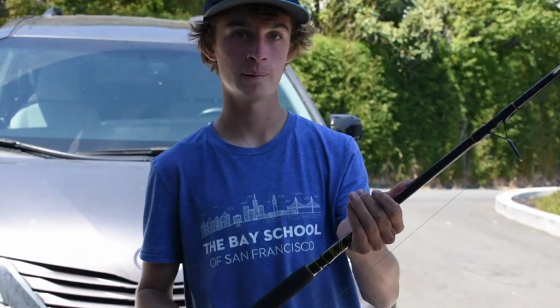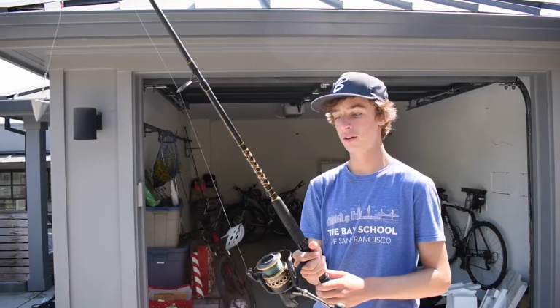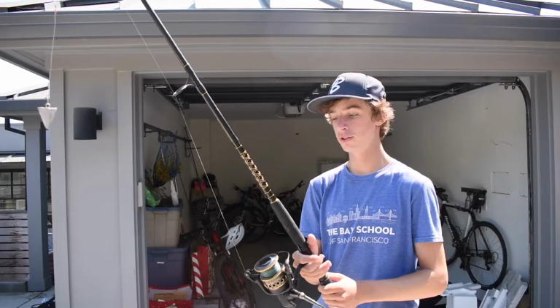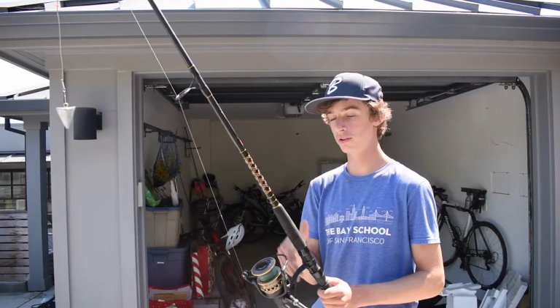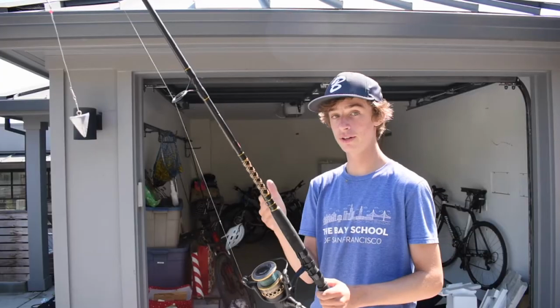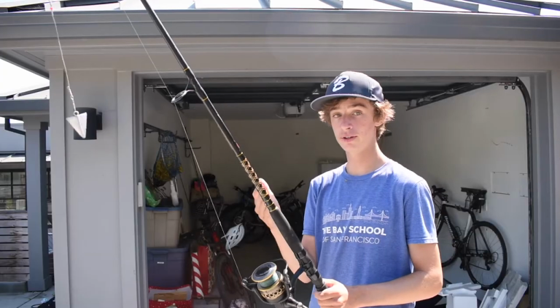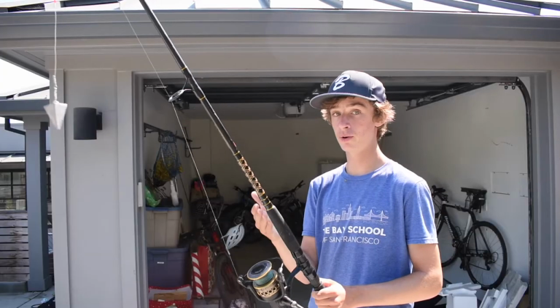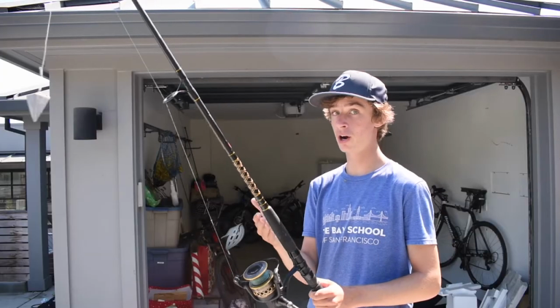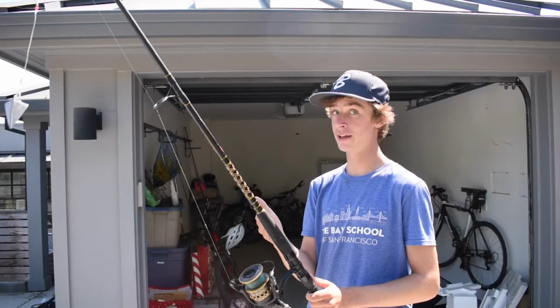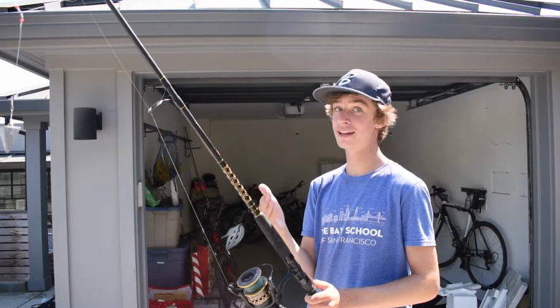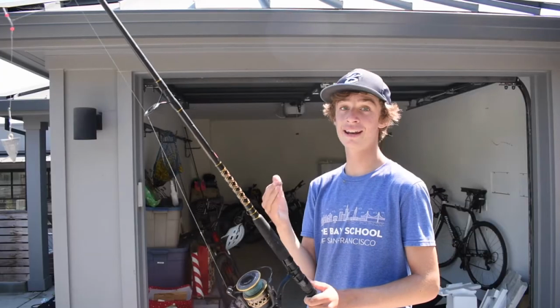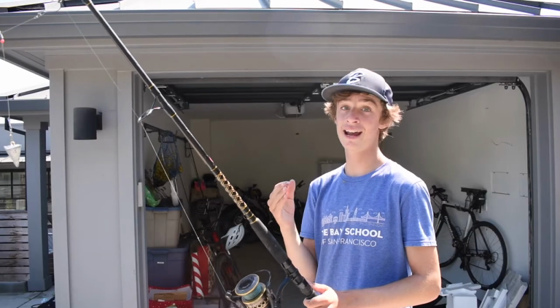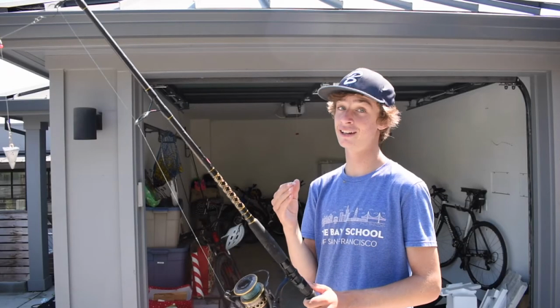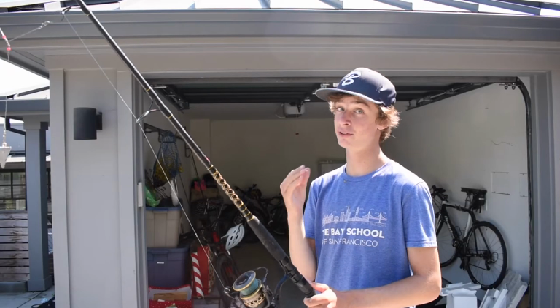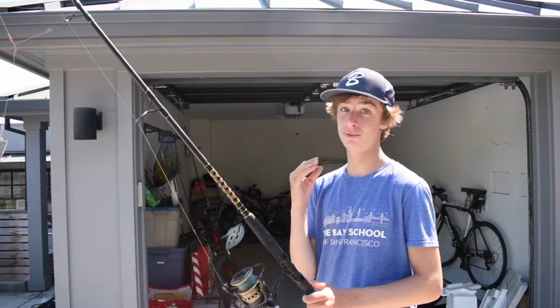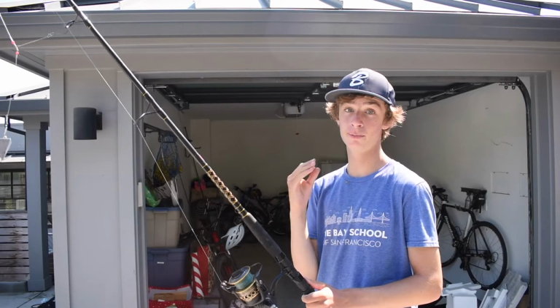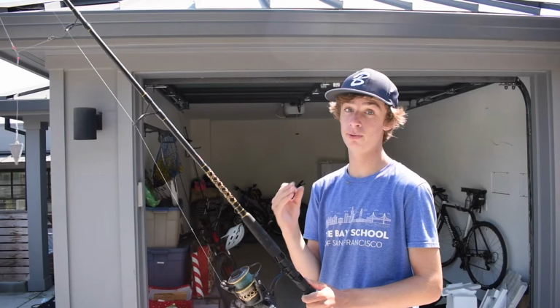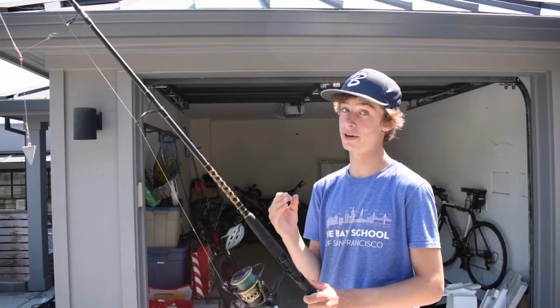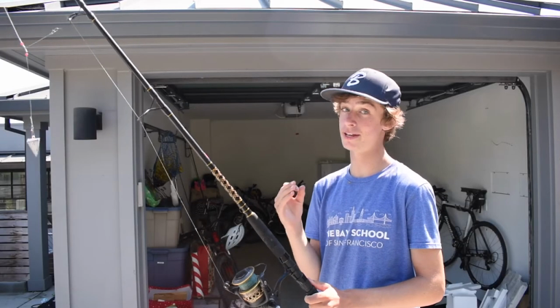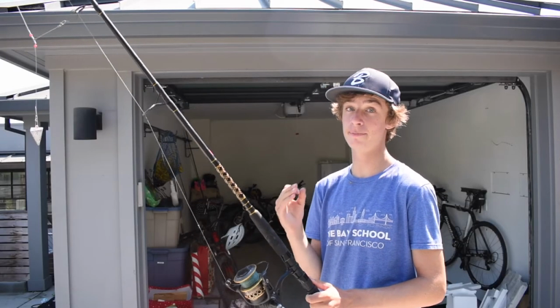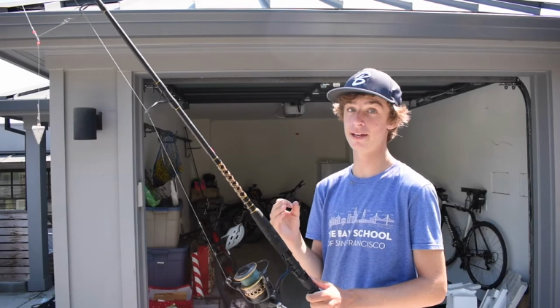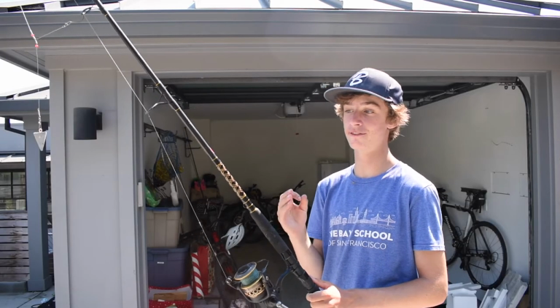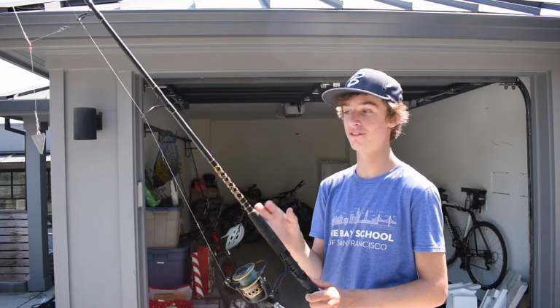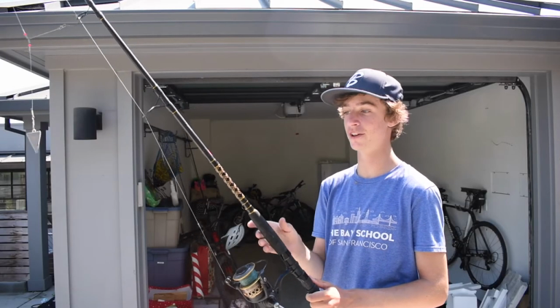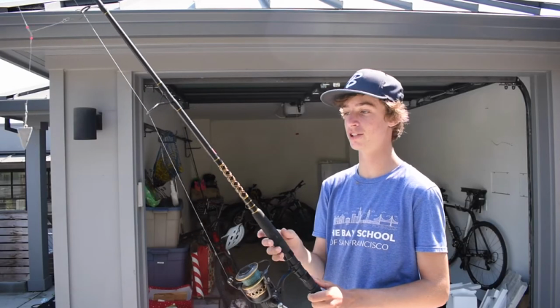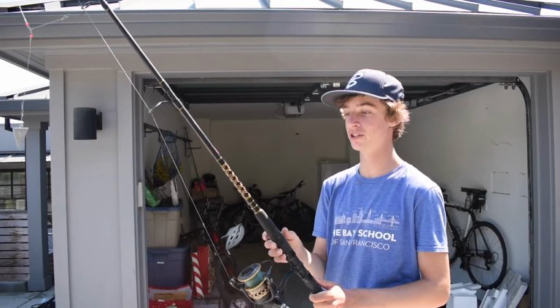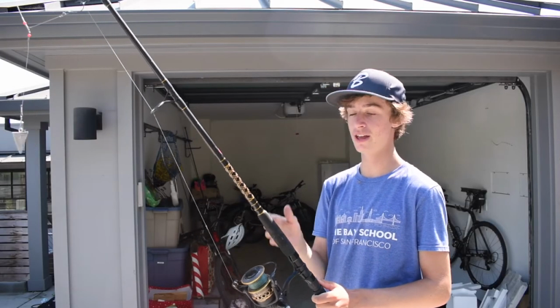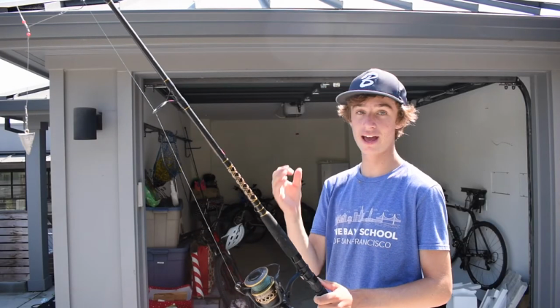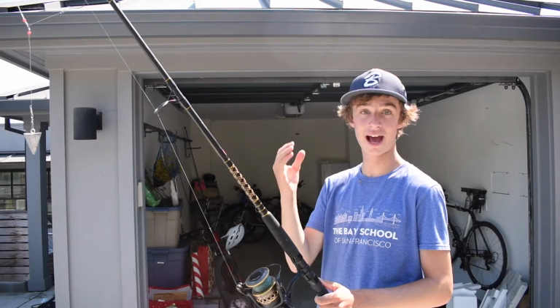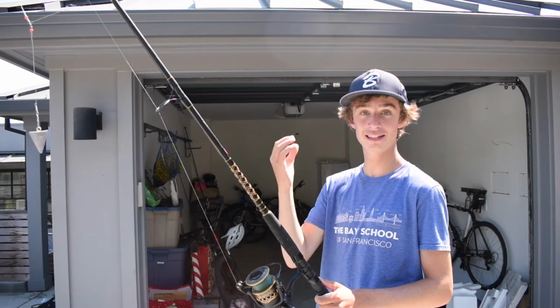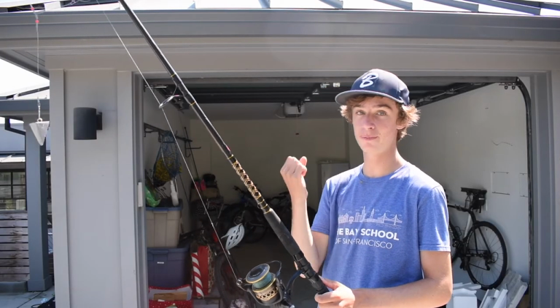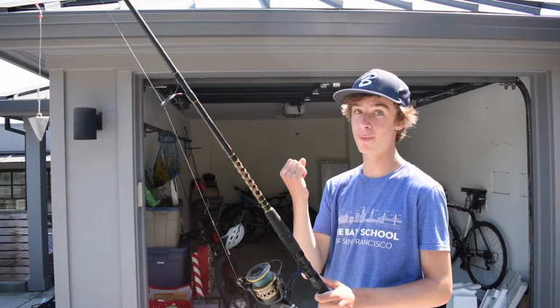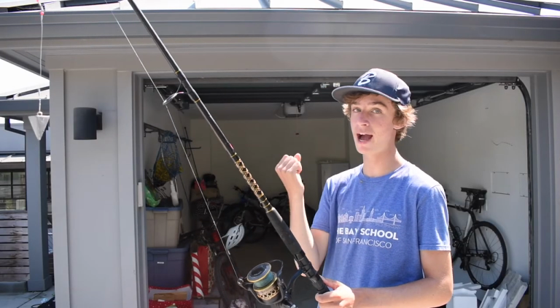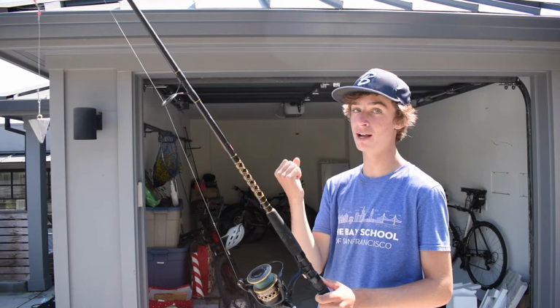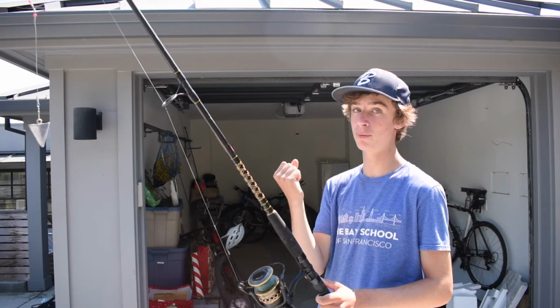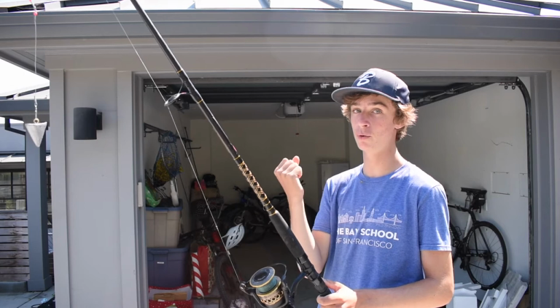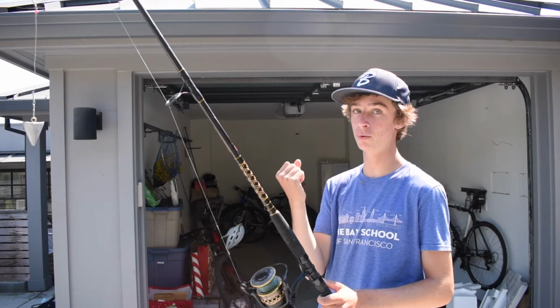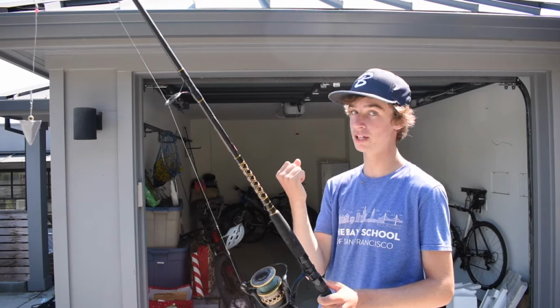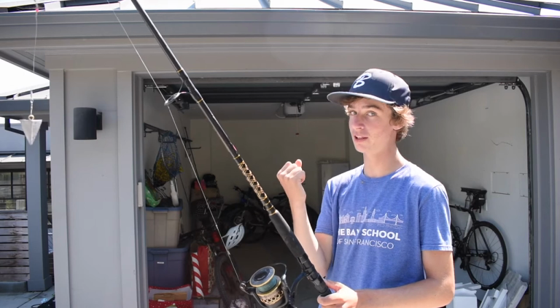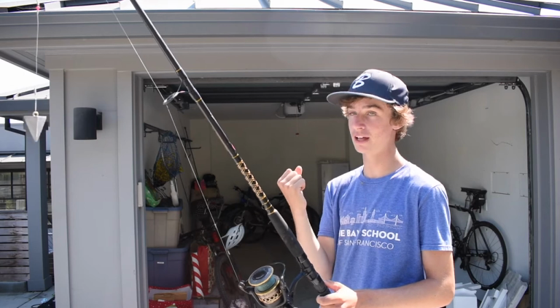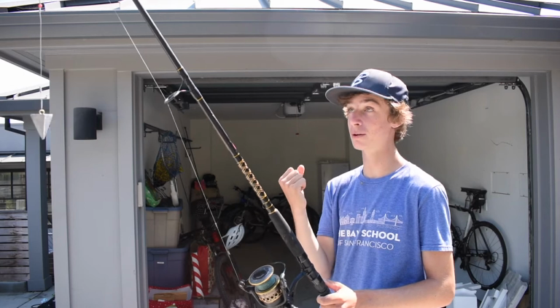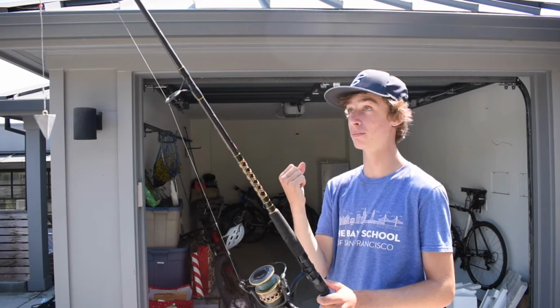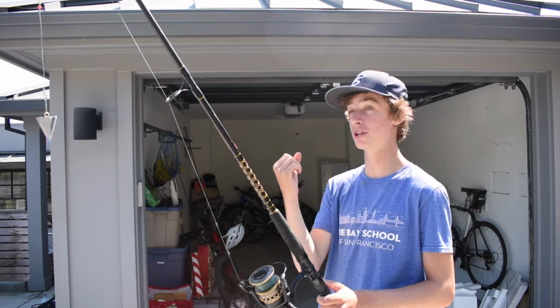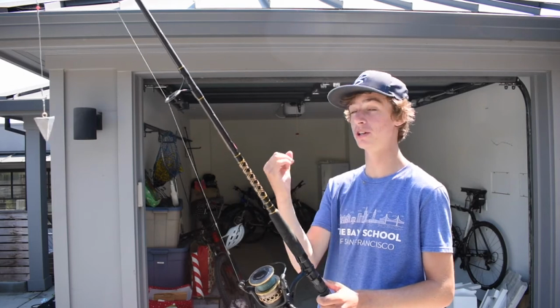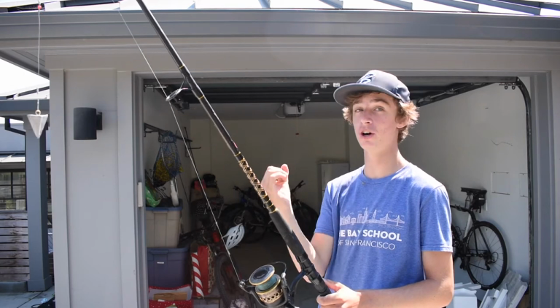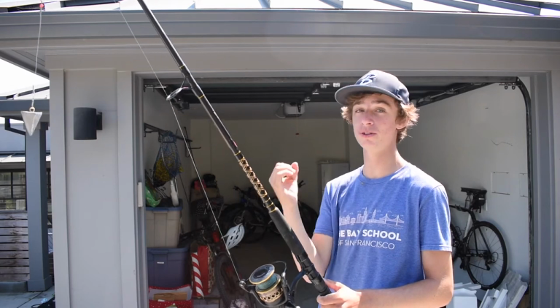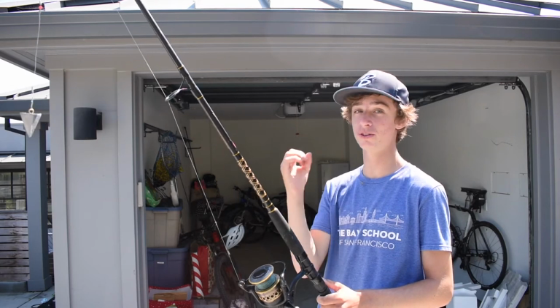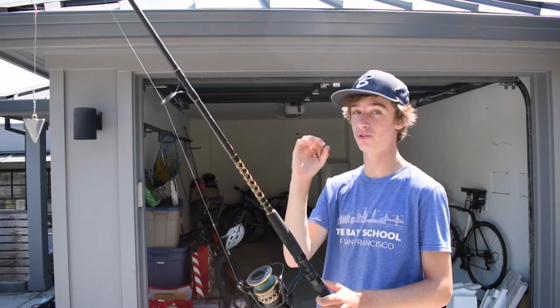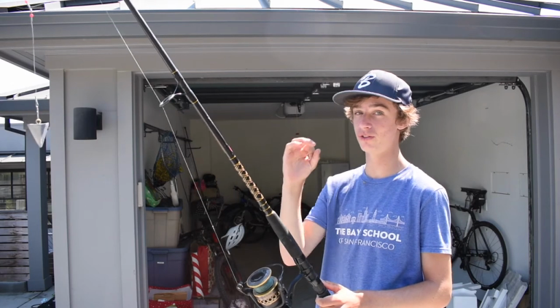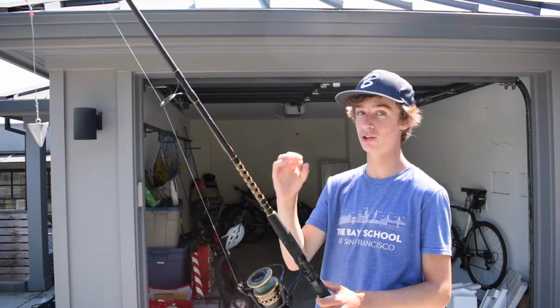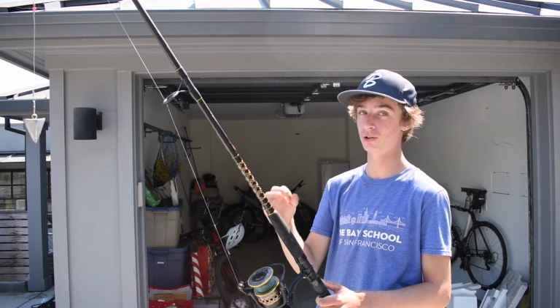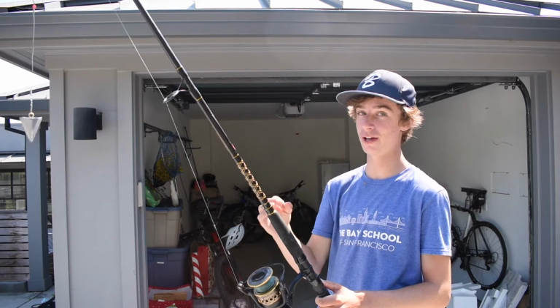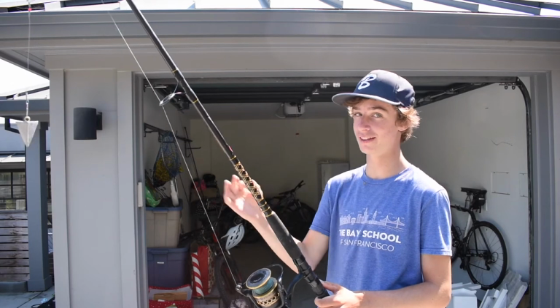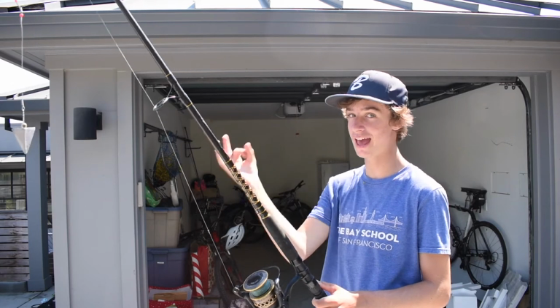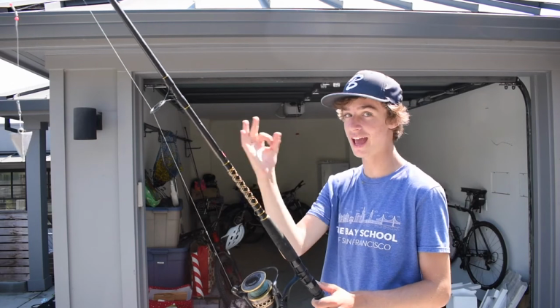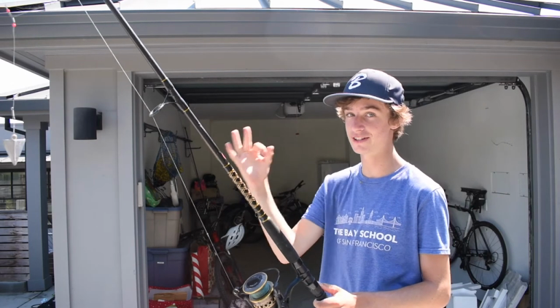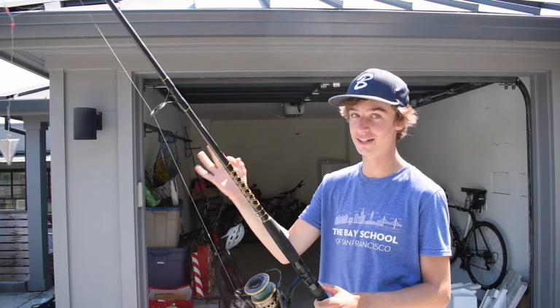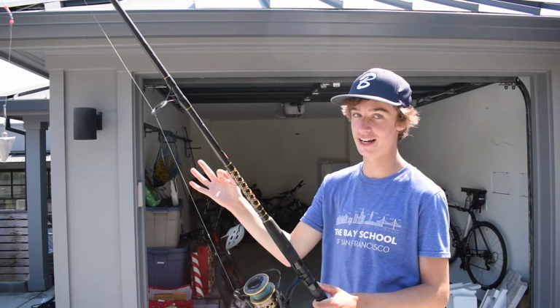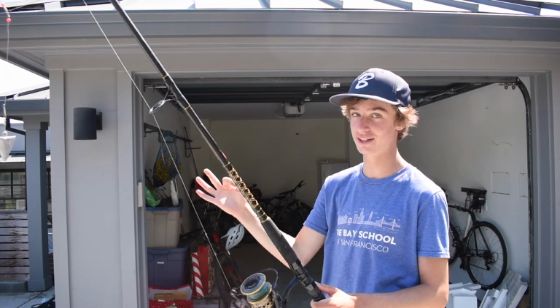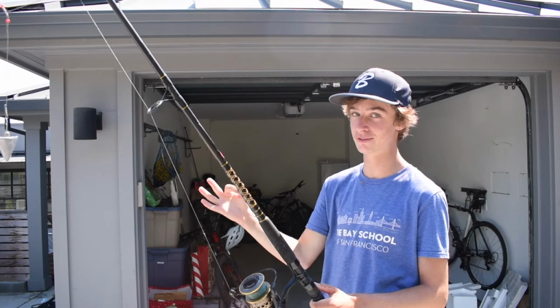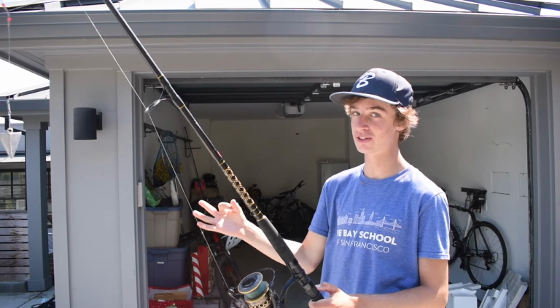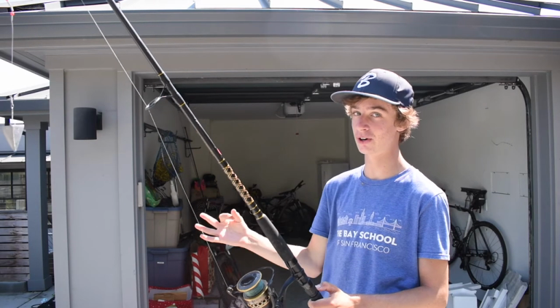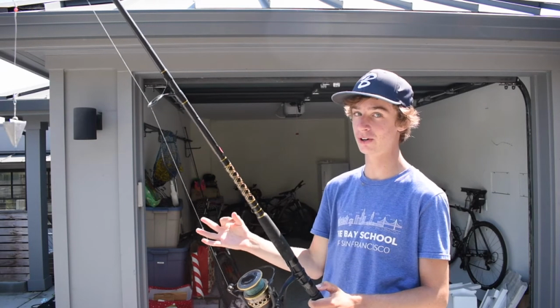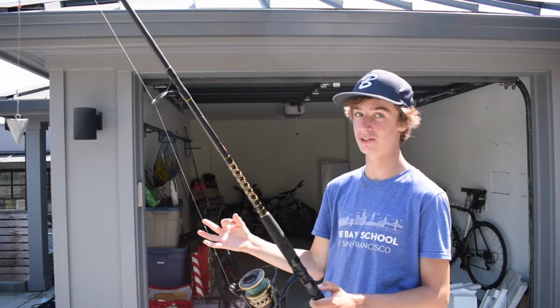So this rod, it can handle some pretty big fish. It has the backbone, which I like, but you can also feel the head shakes of sharks.